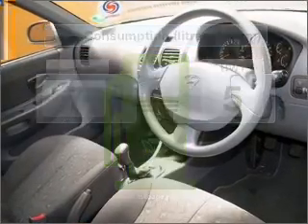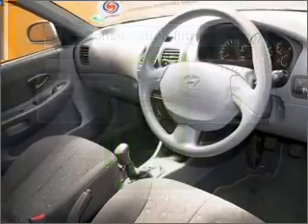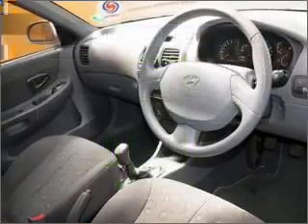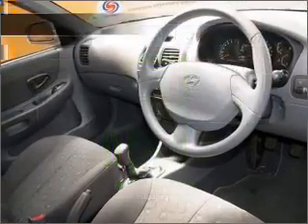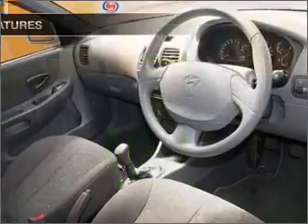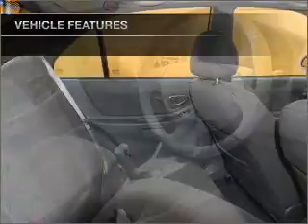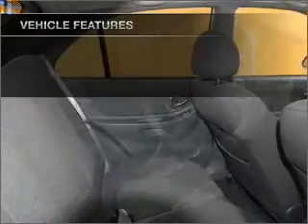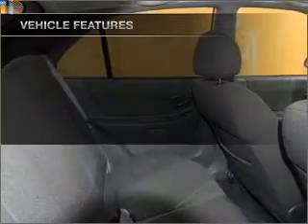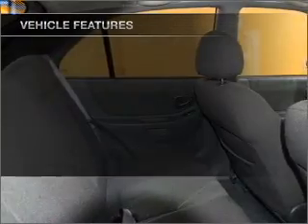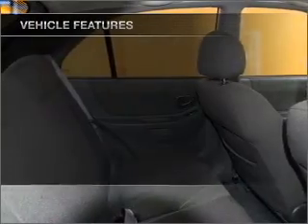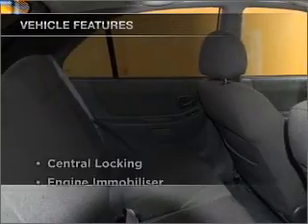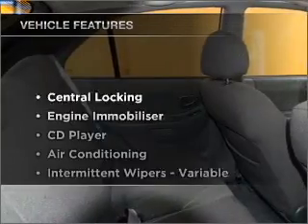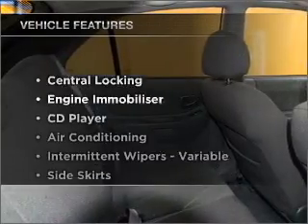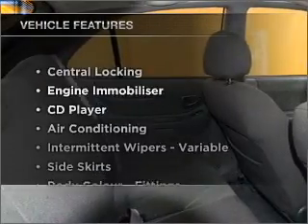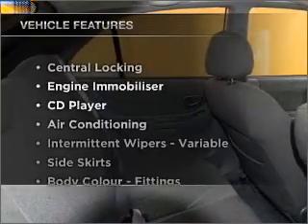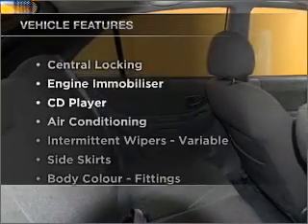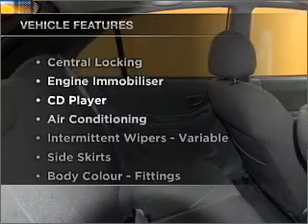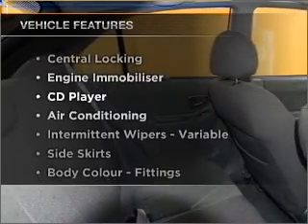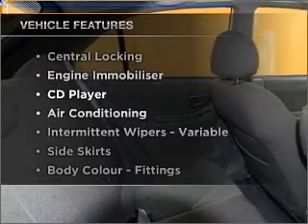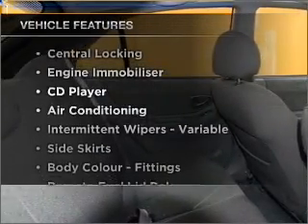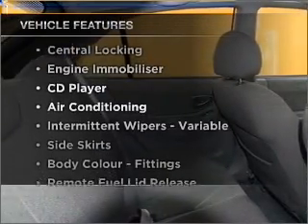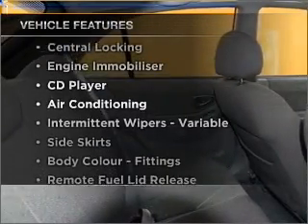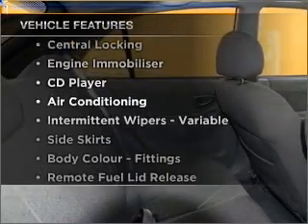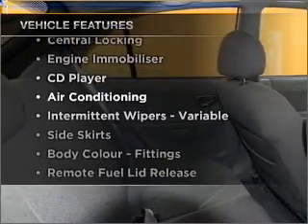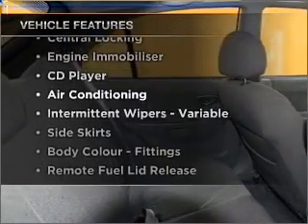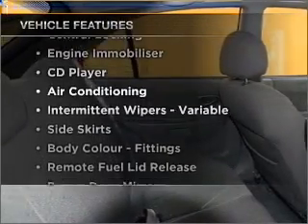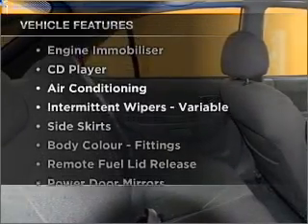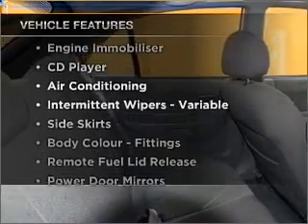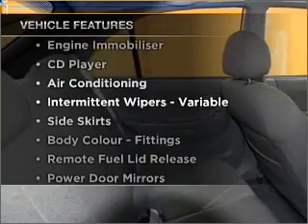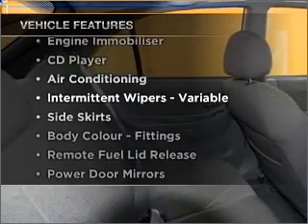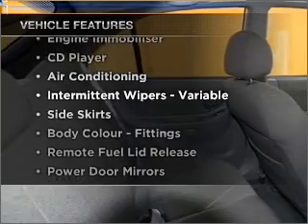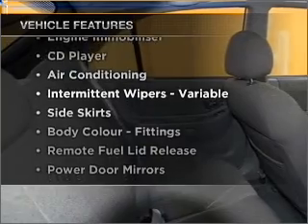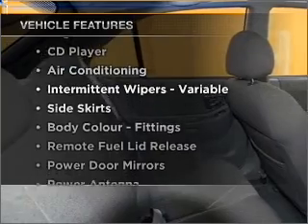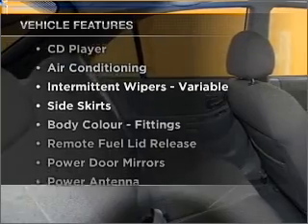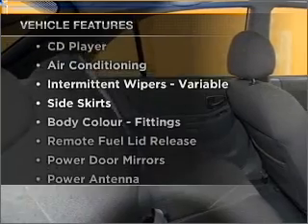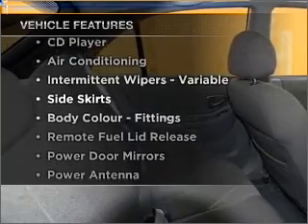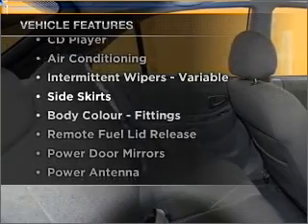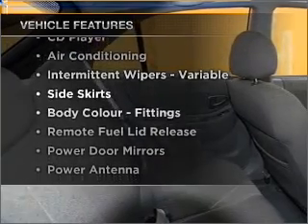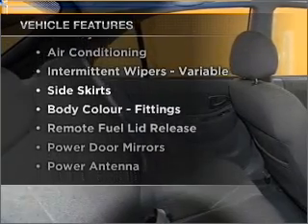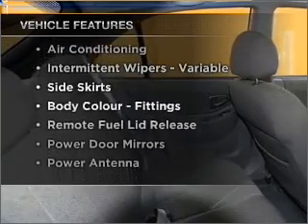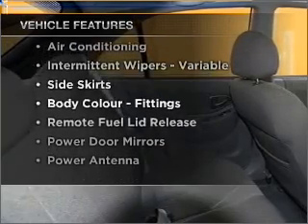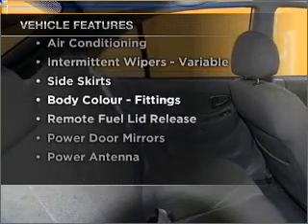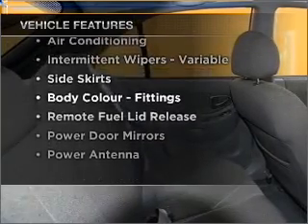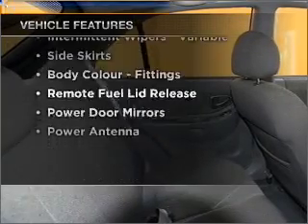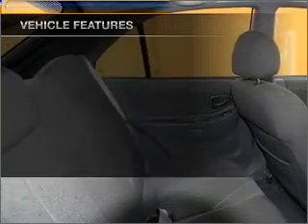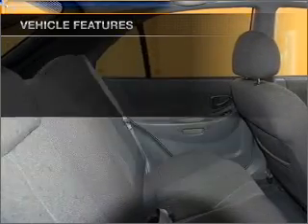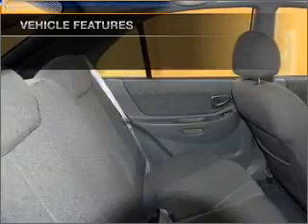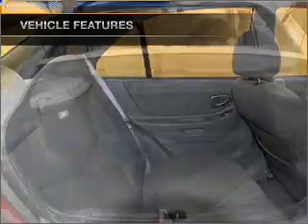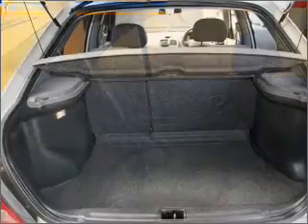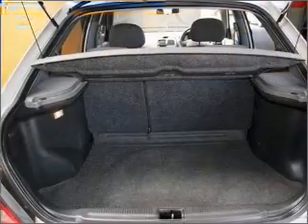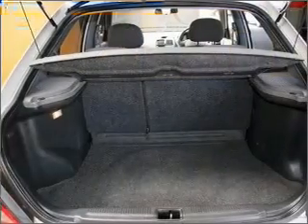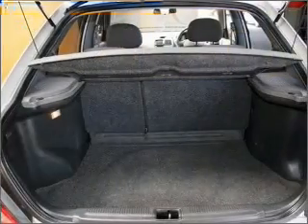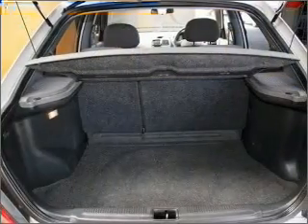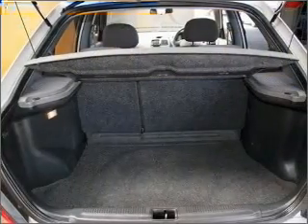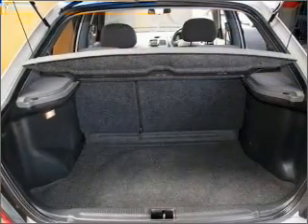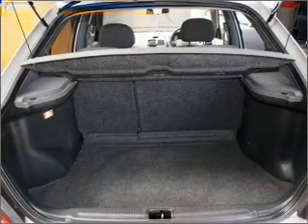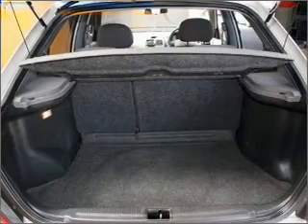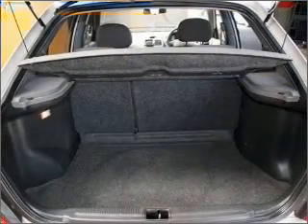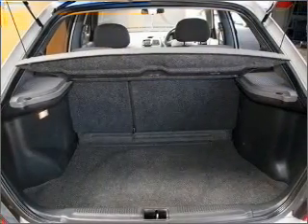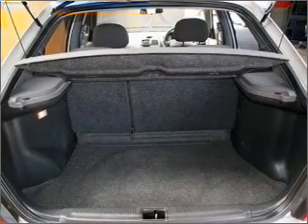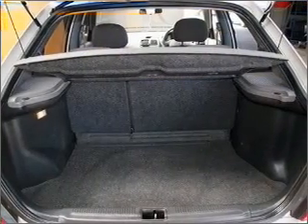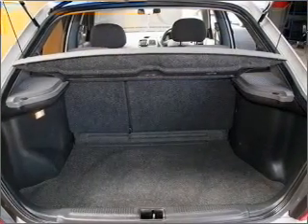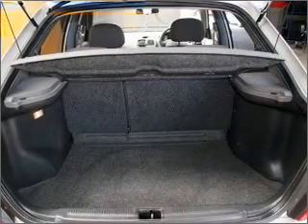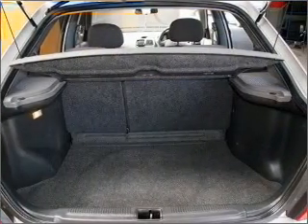Enjoy these notable features that are included in this ride: central locking, power windows, and a CD player.